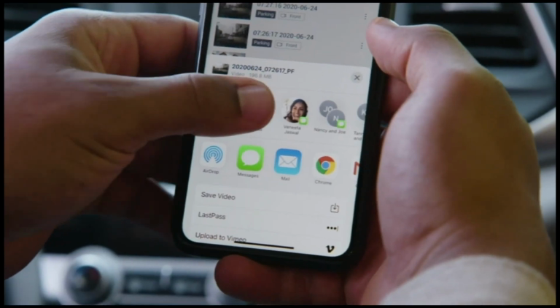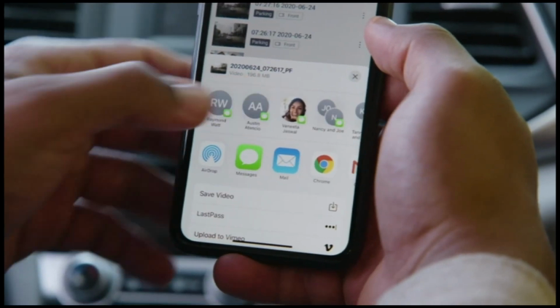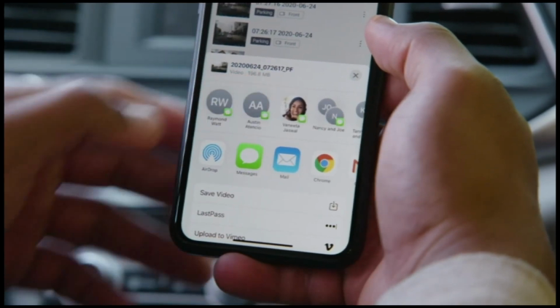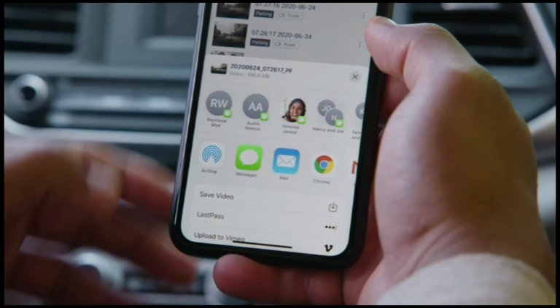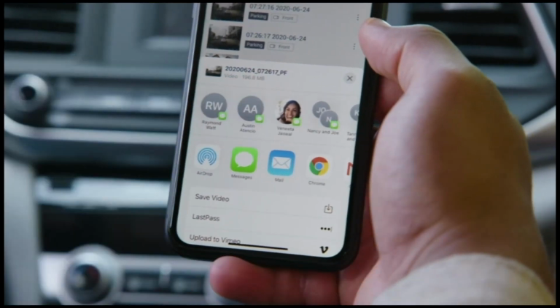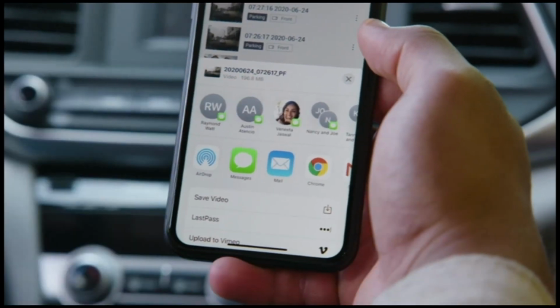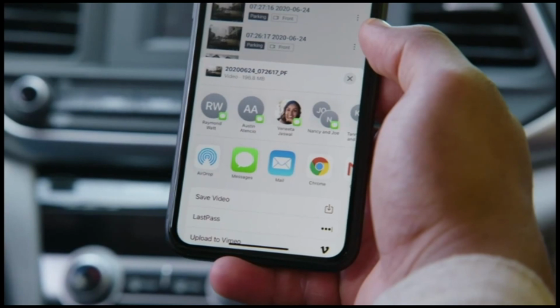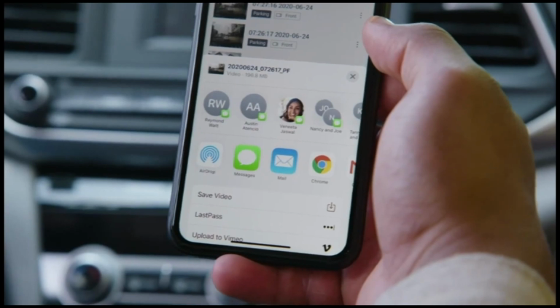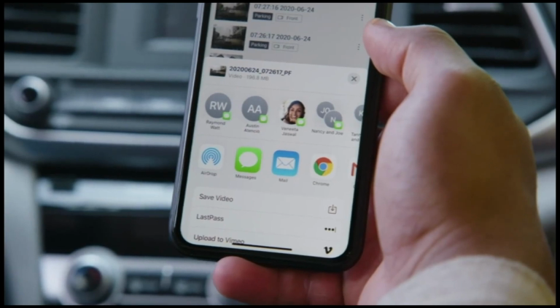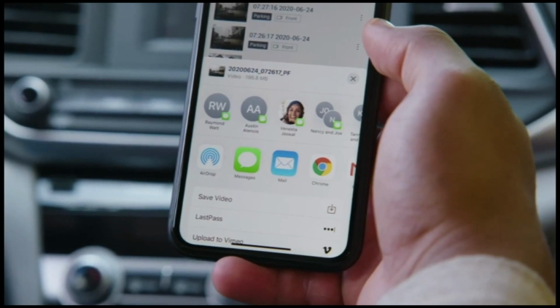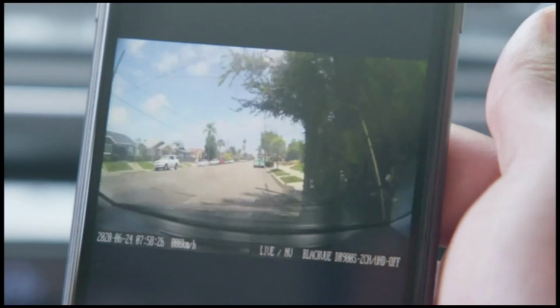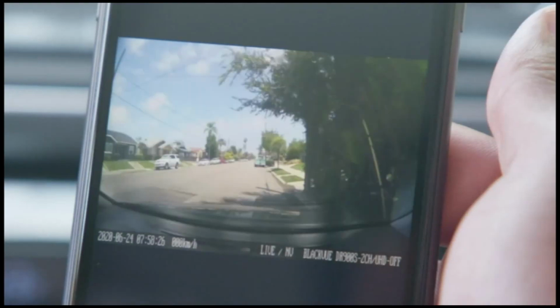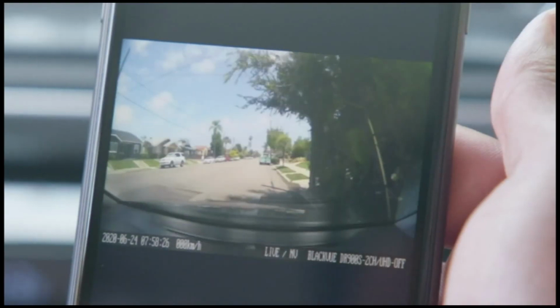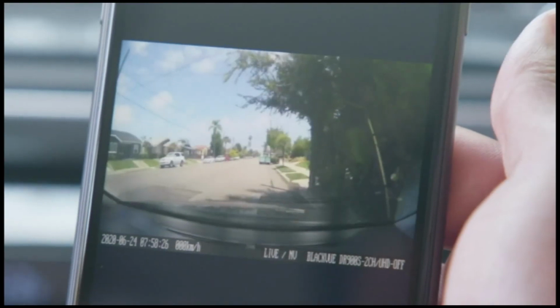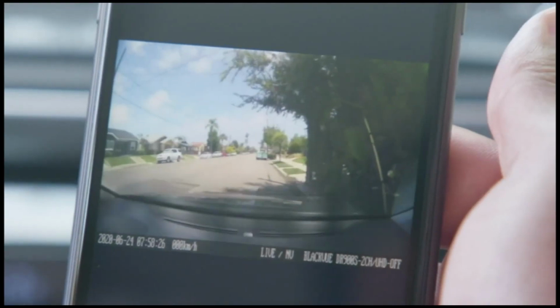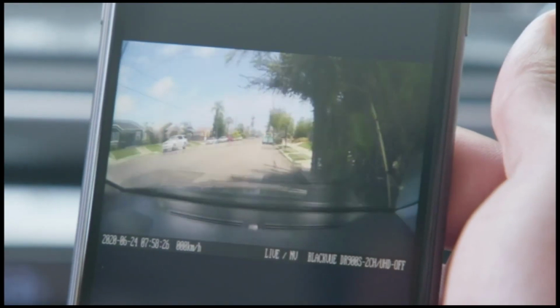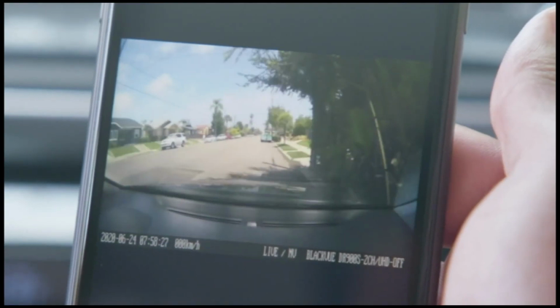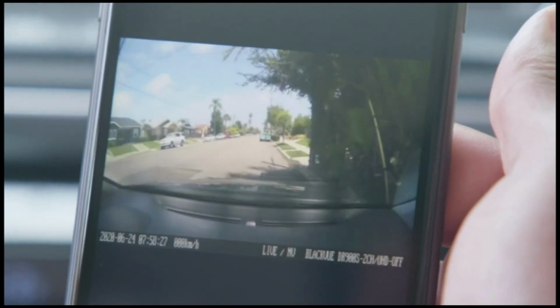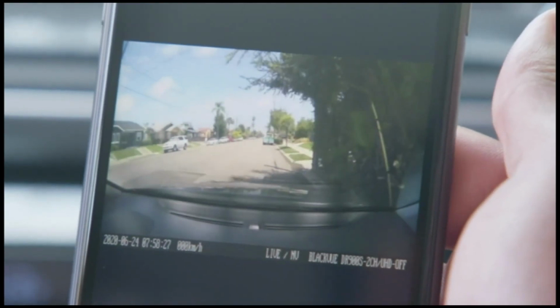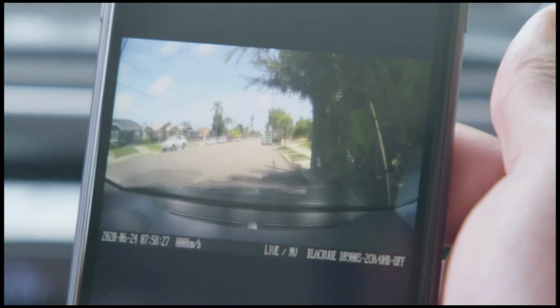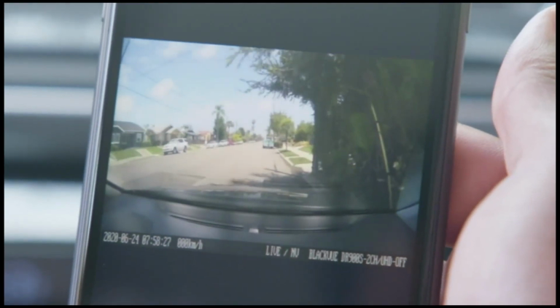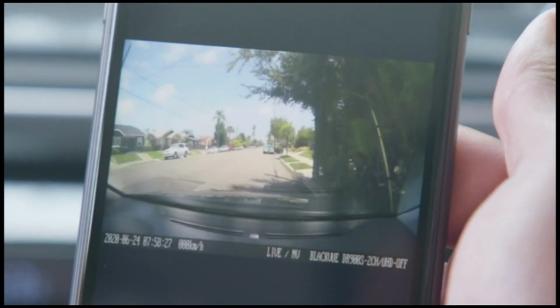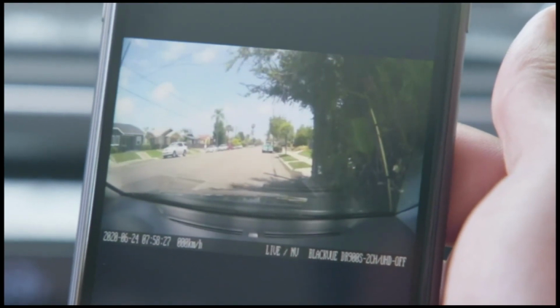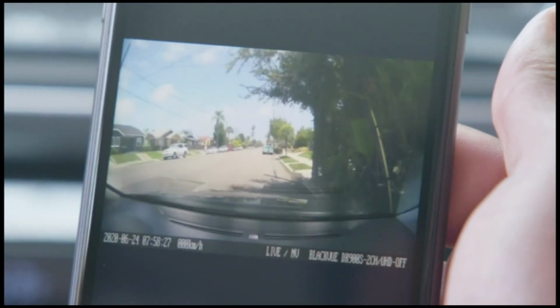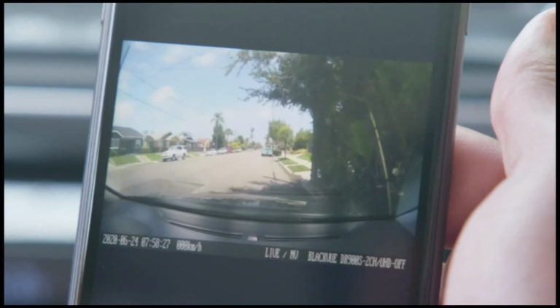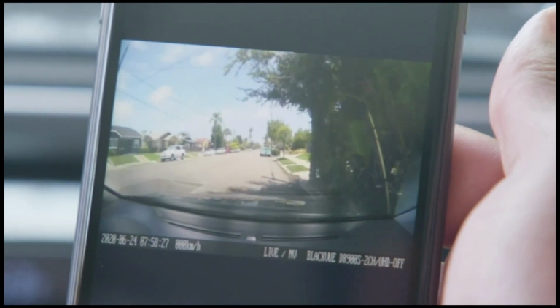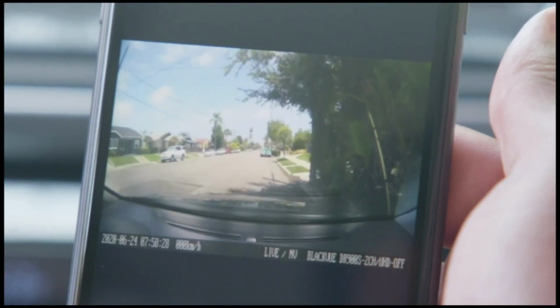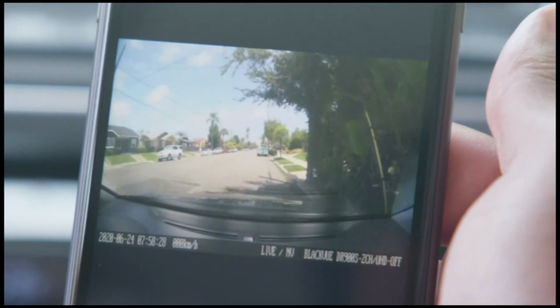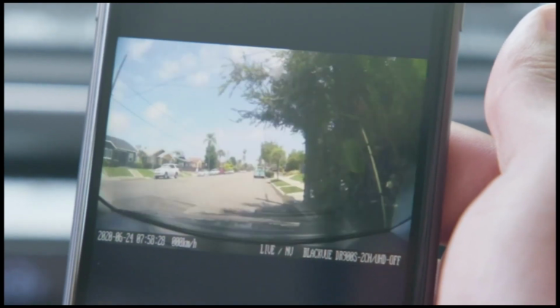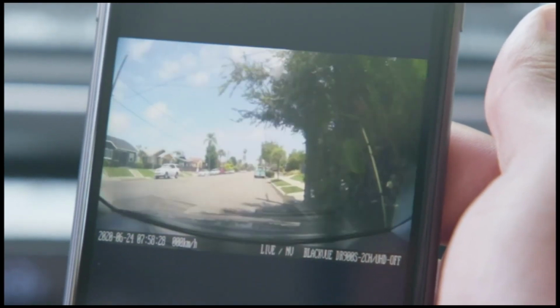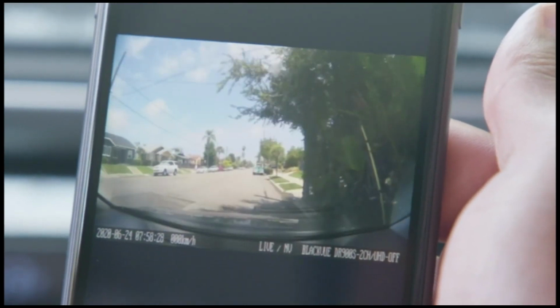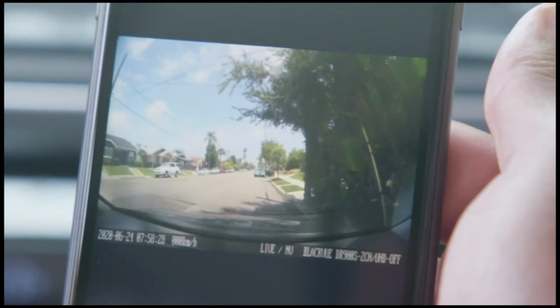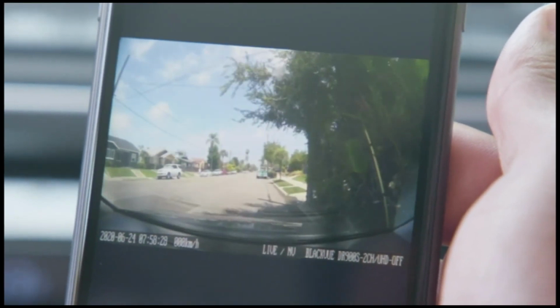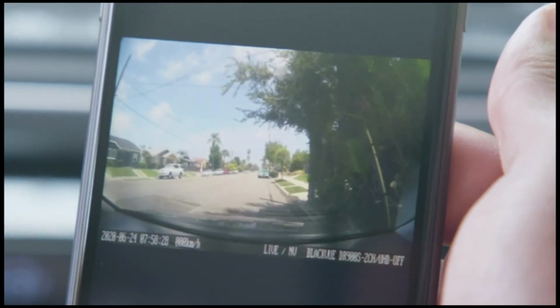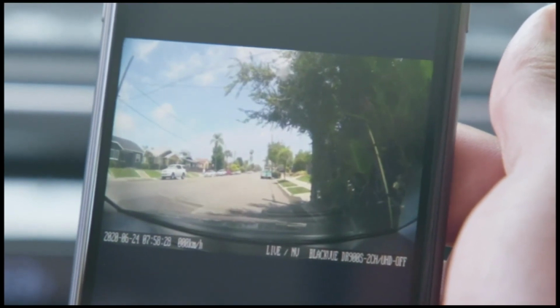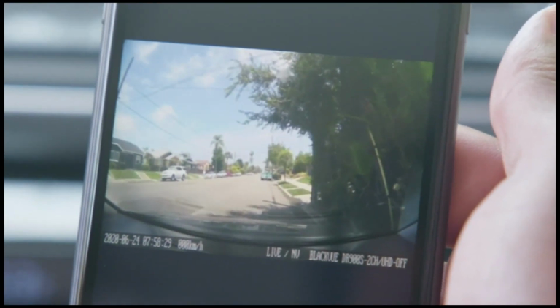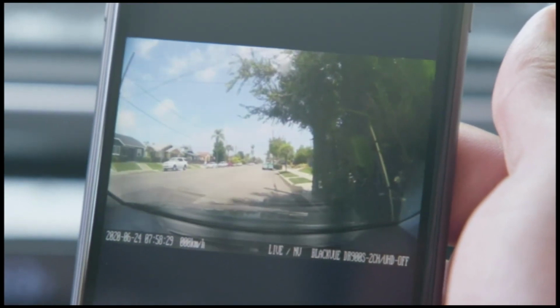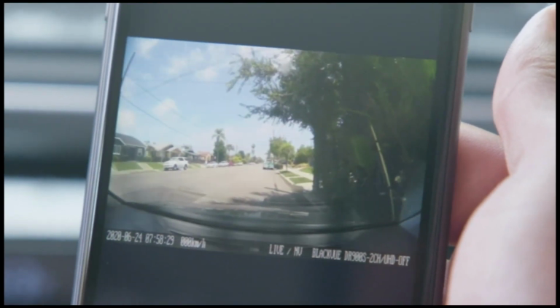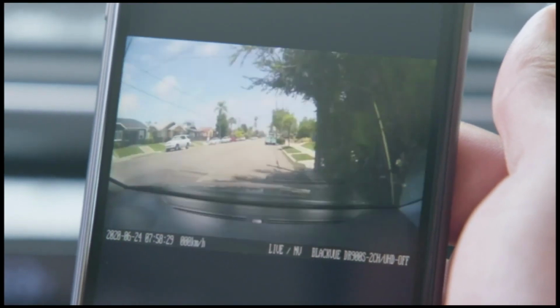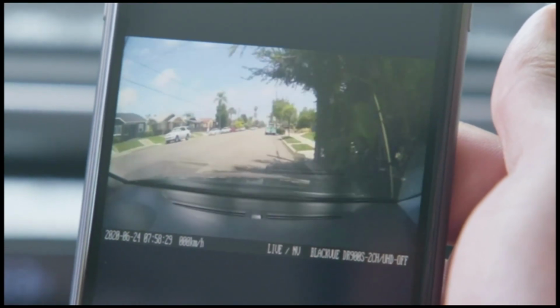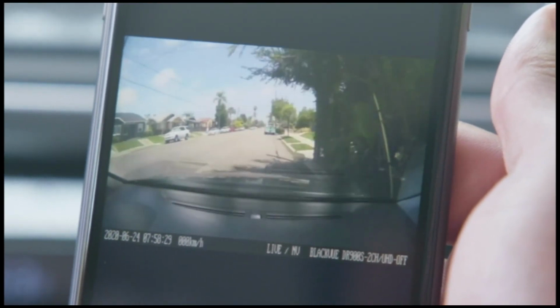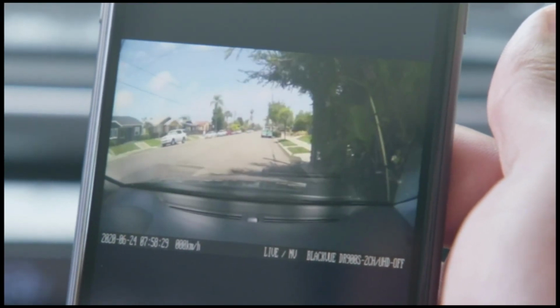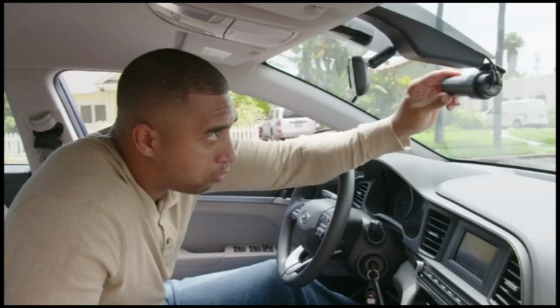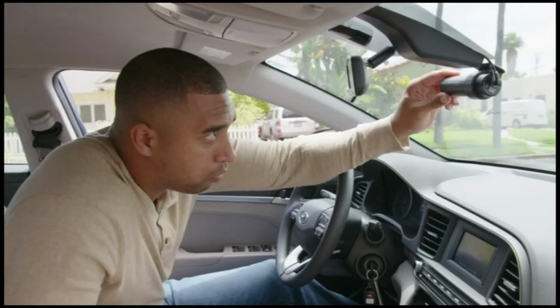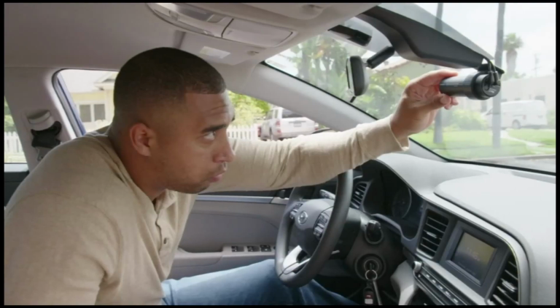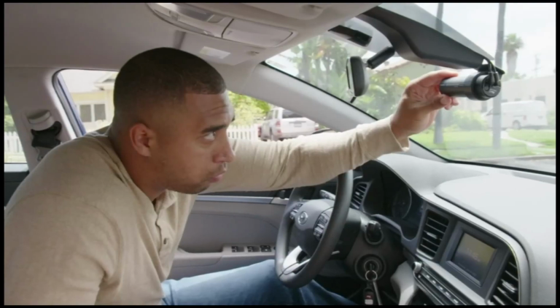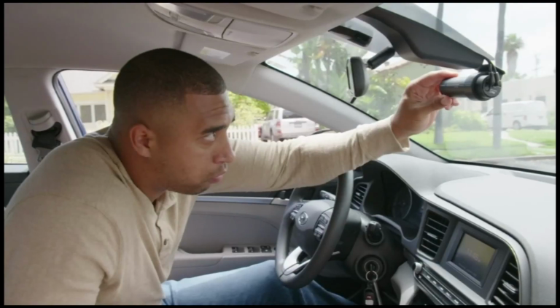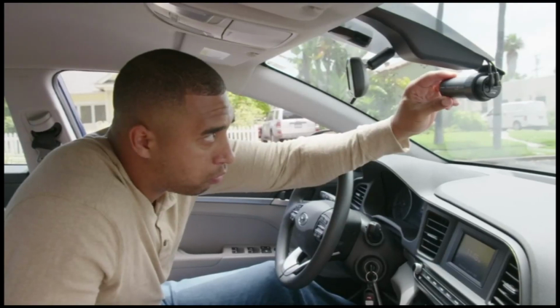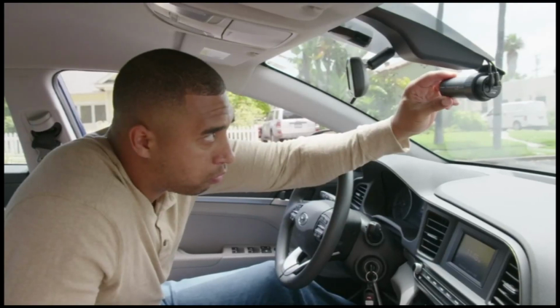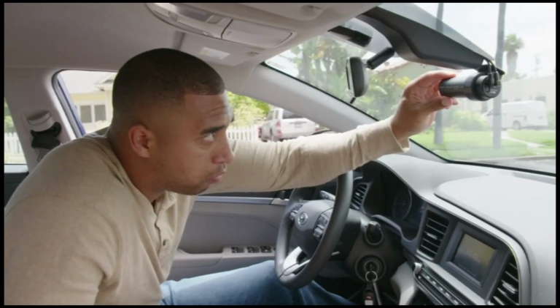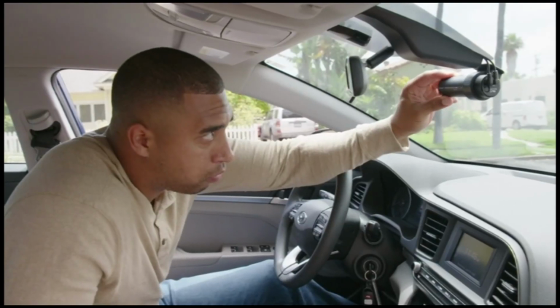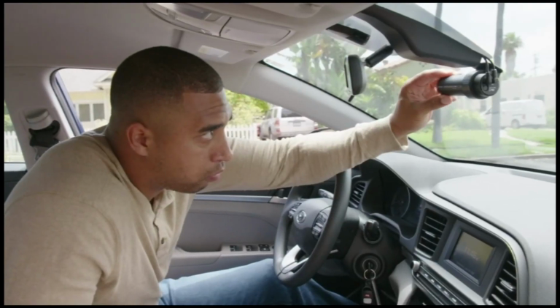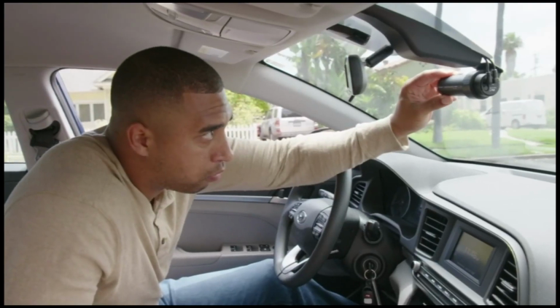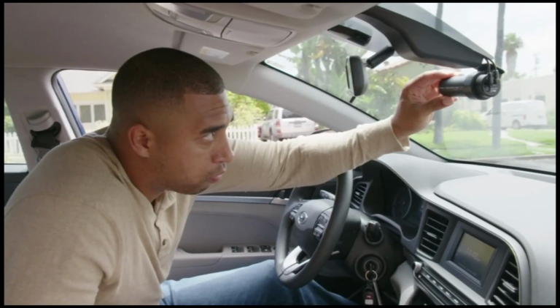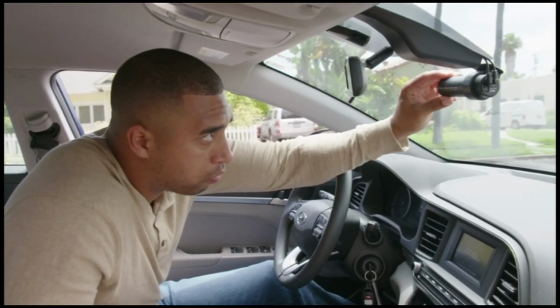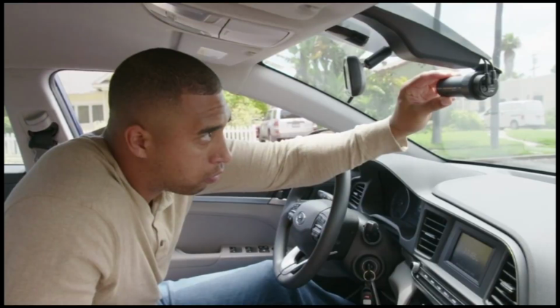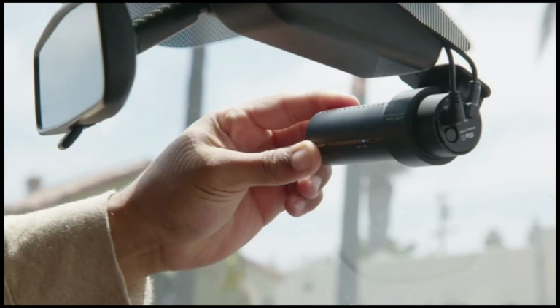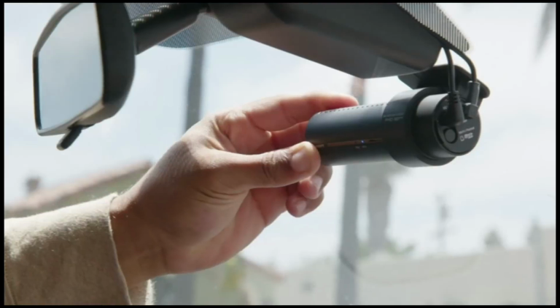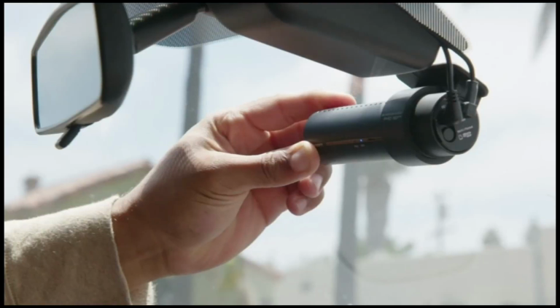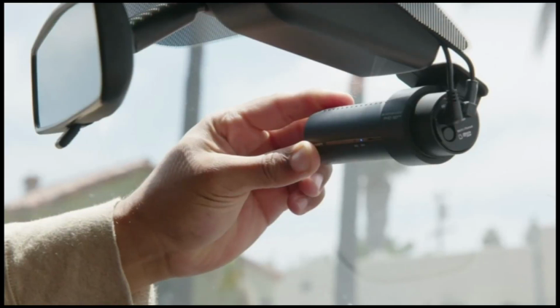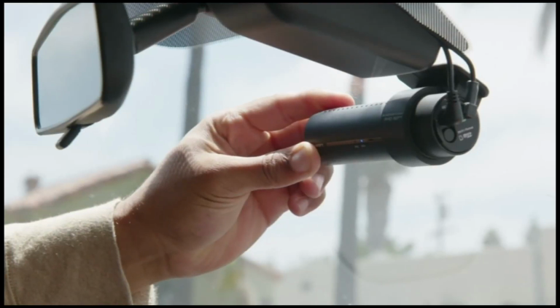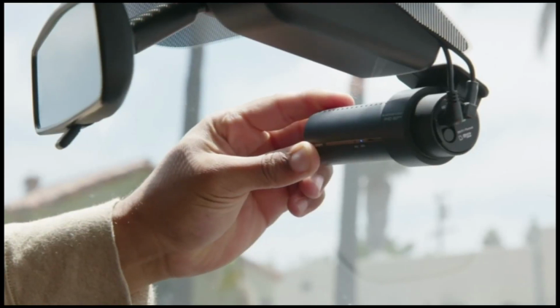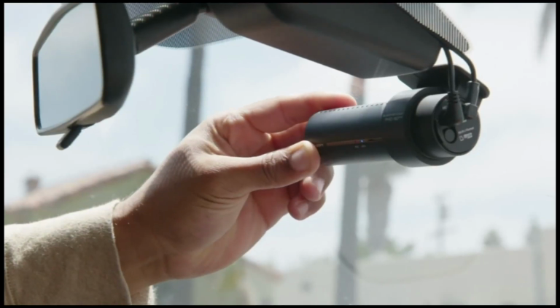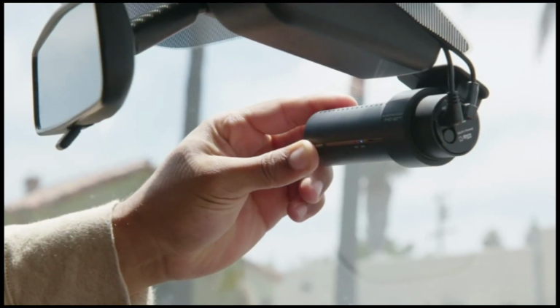Wi-Fi connectivity also allows you to monitor what your BlackVue is recording in real time, so you can find the optimal view angle.